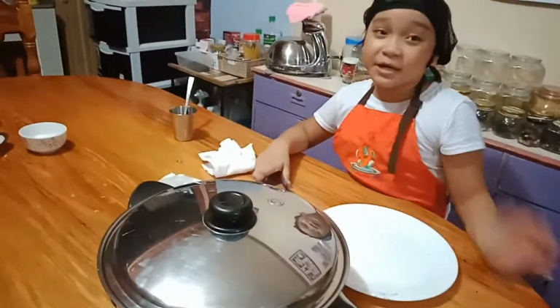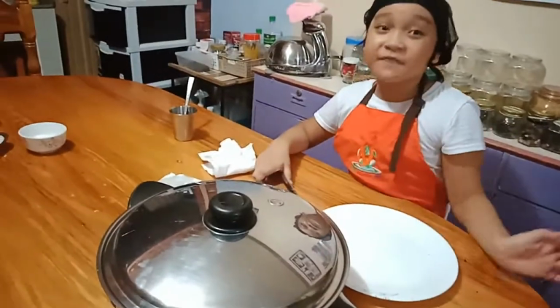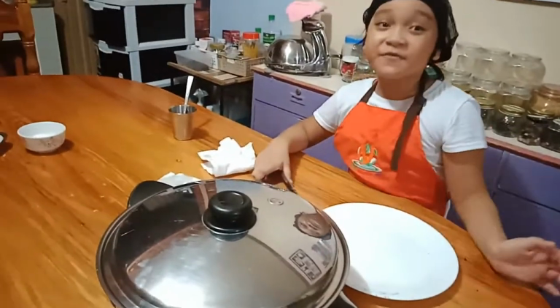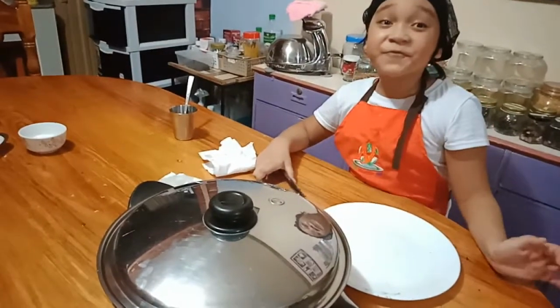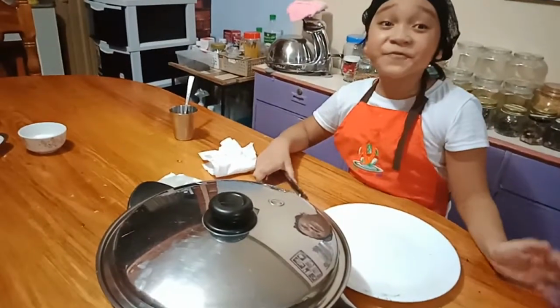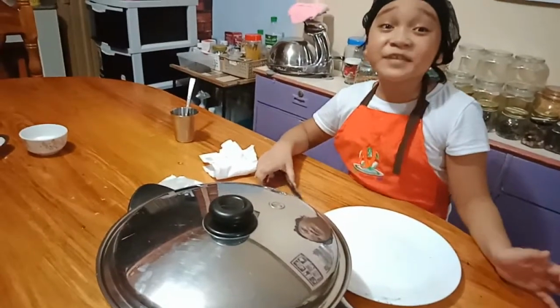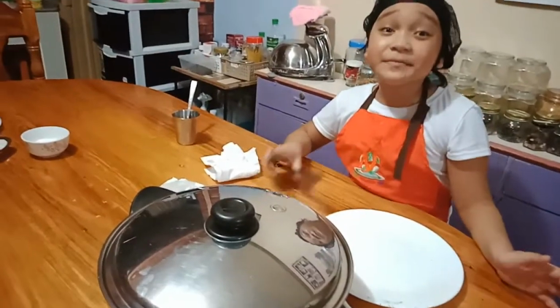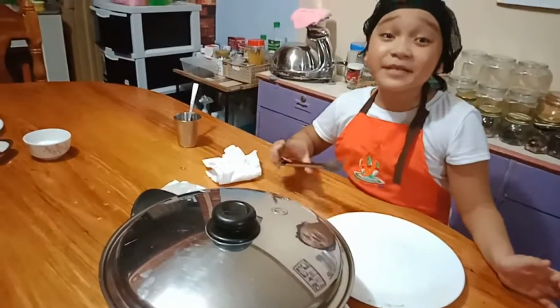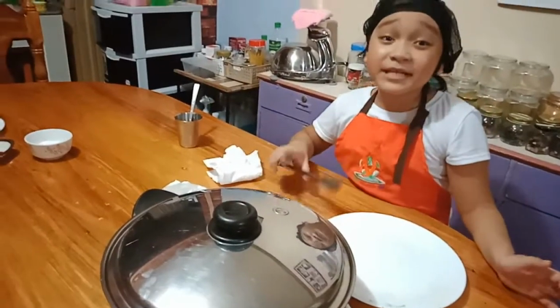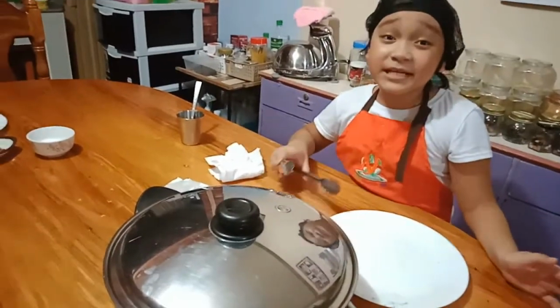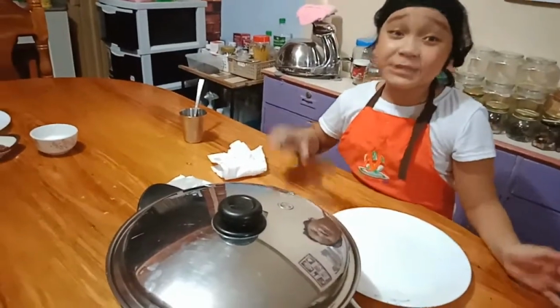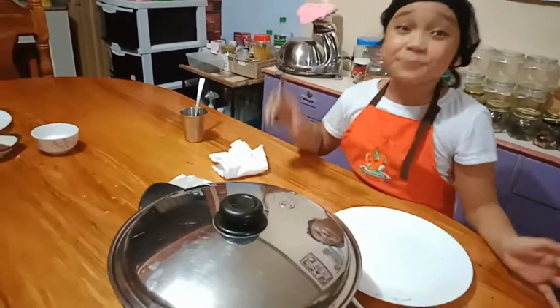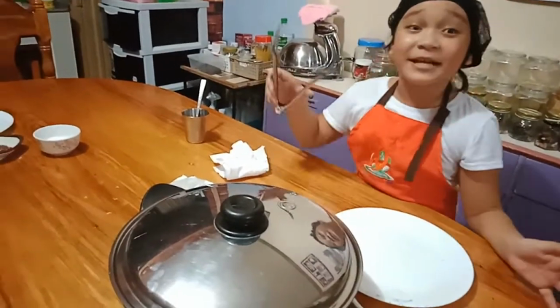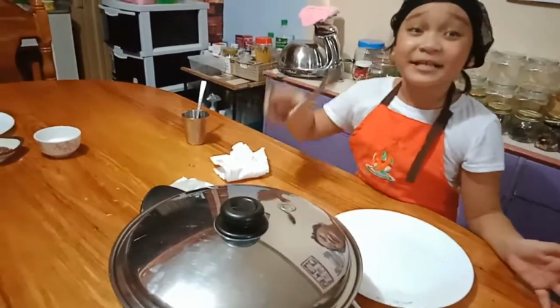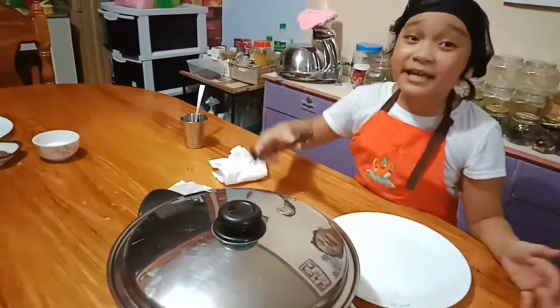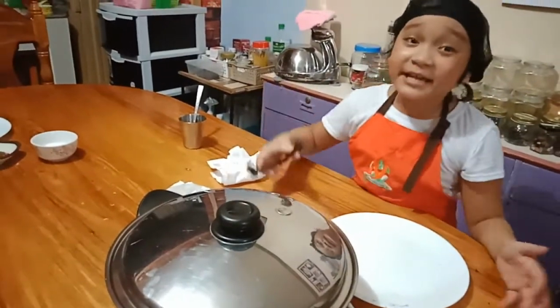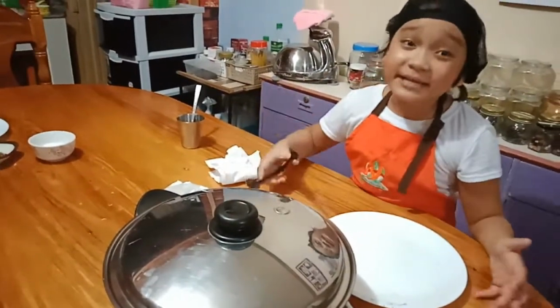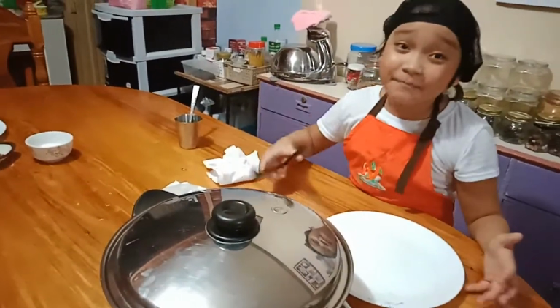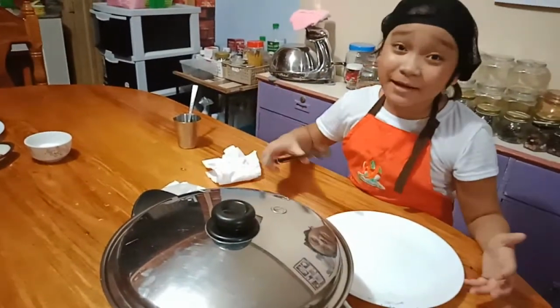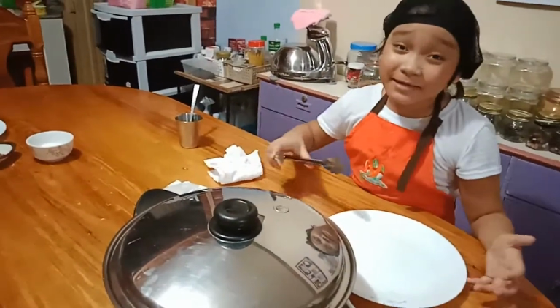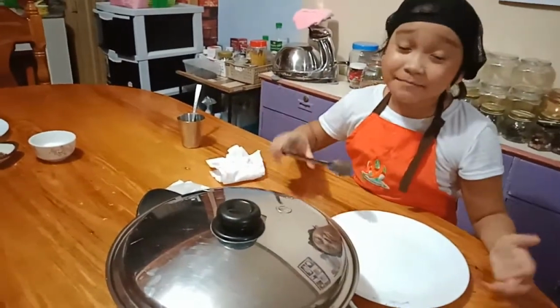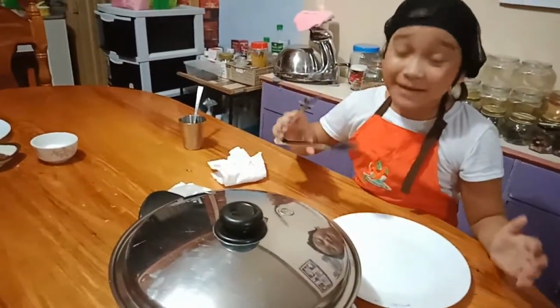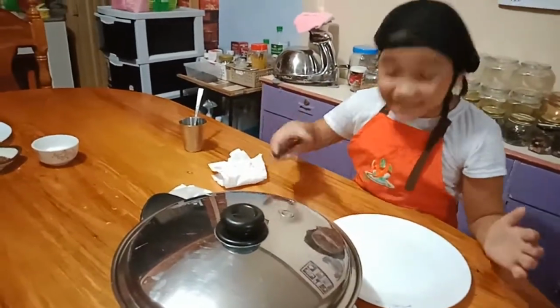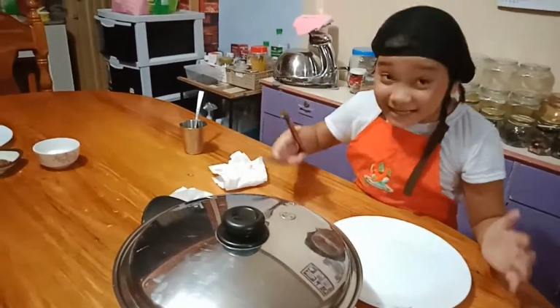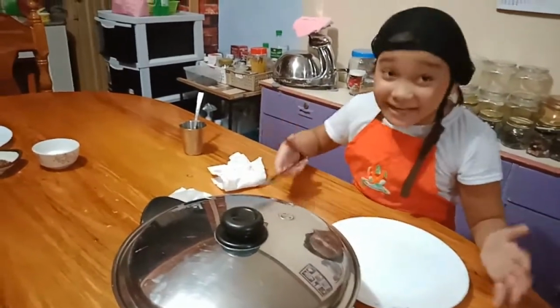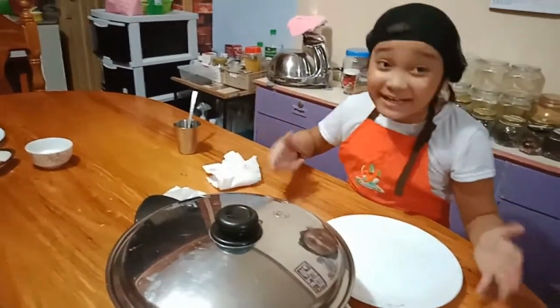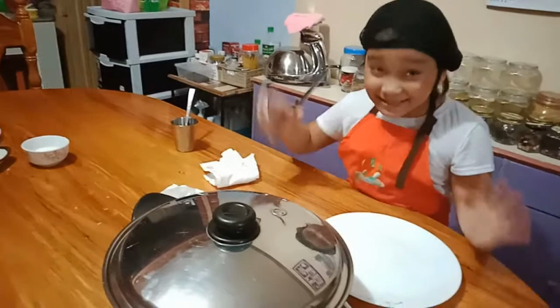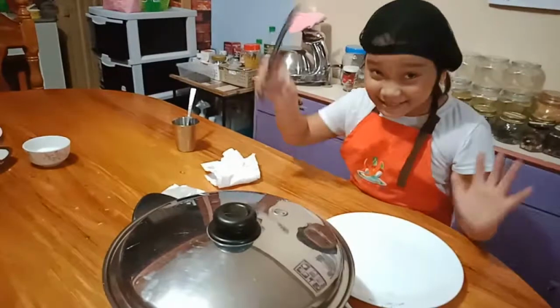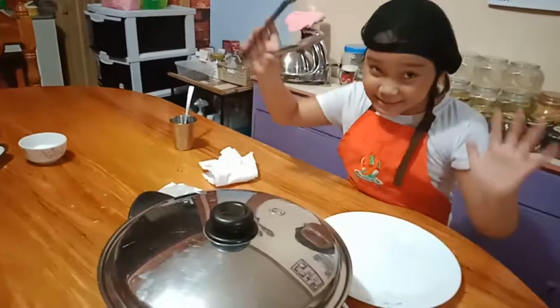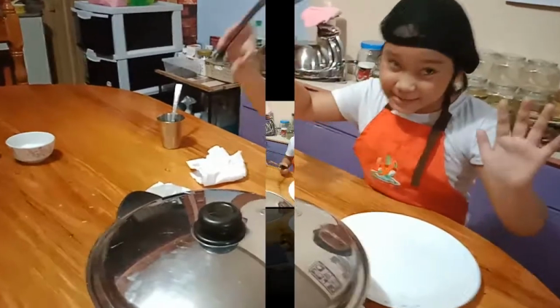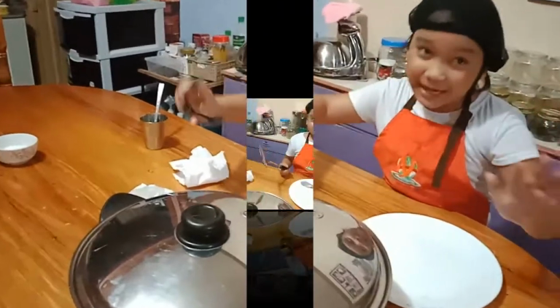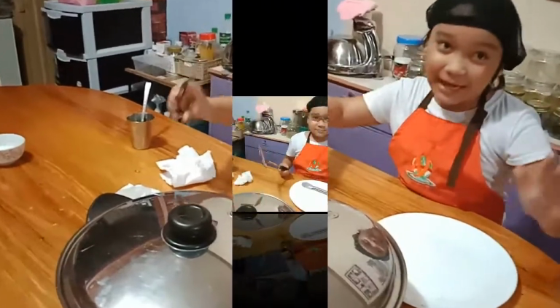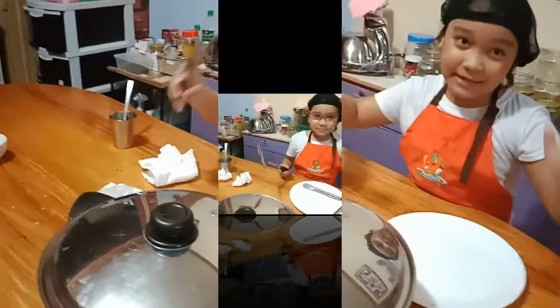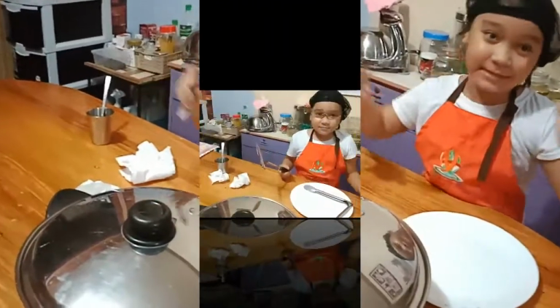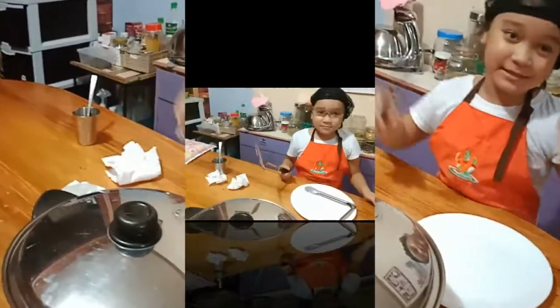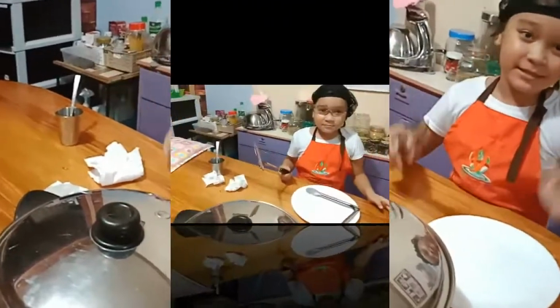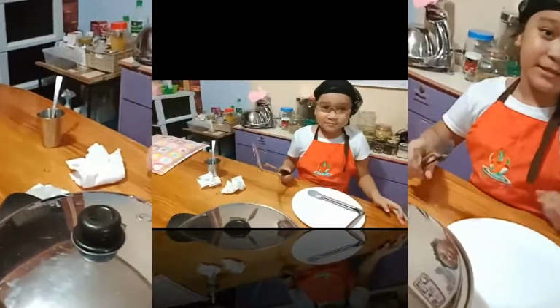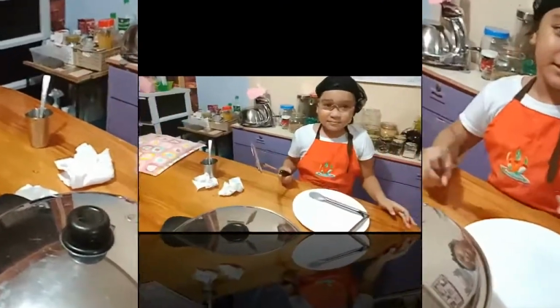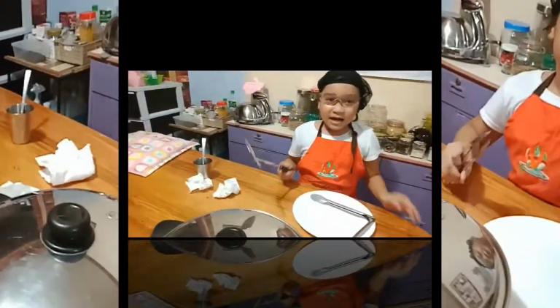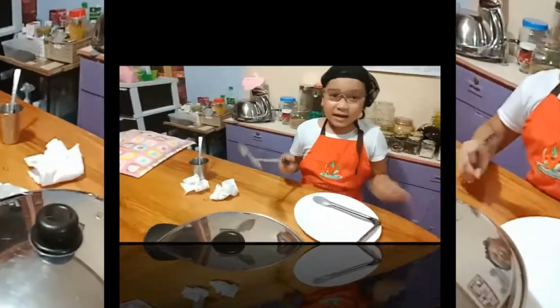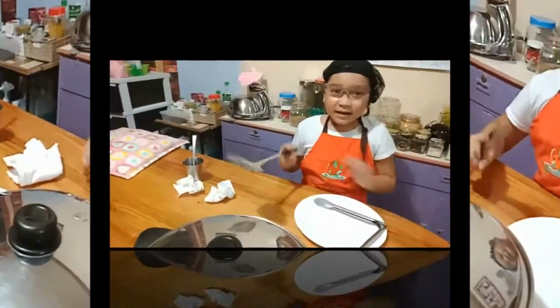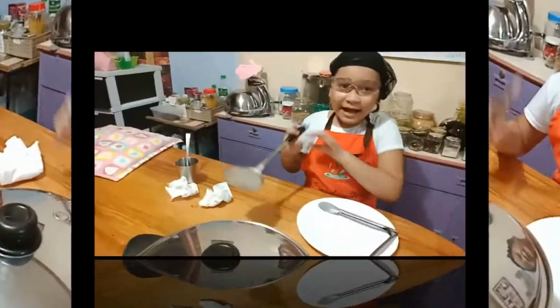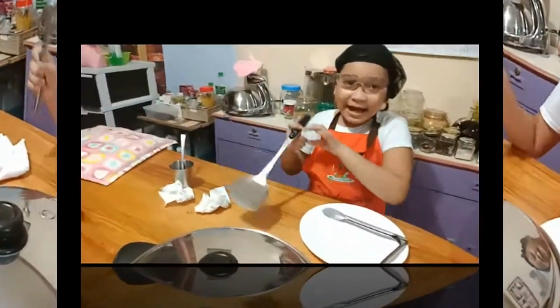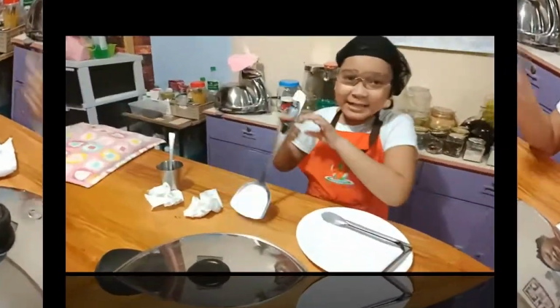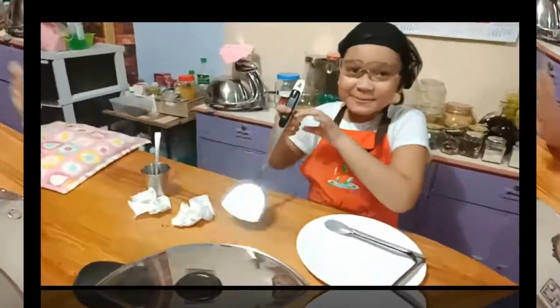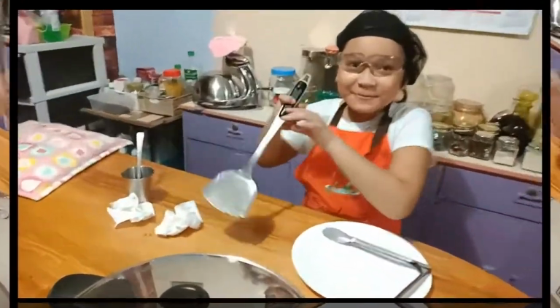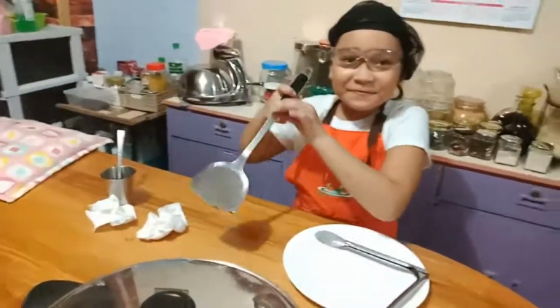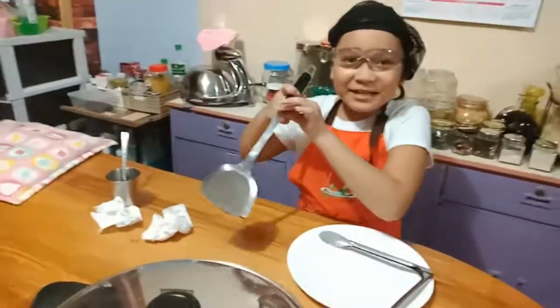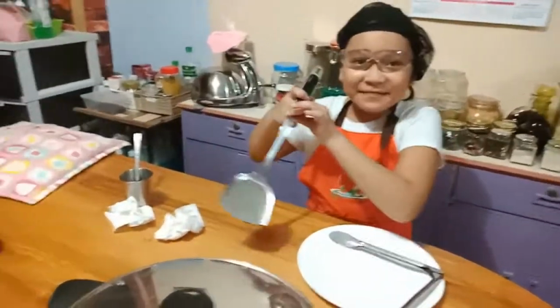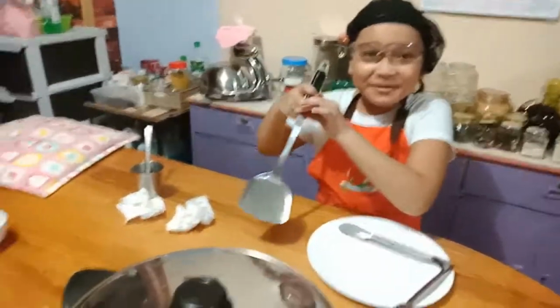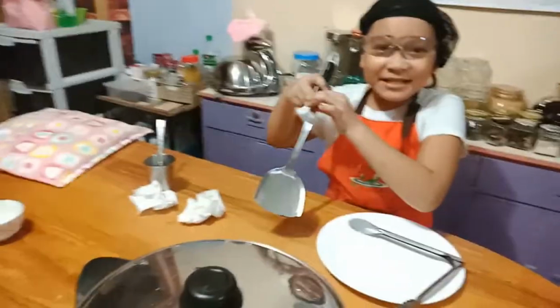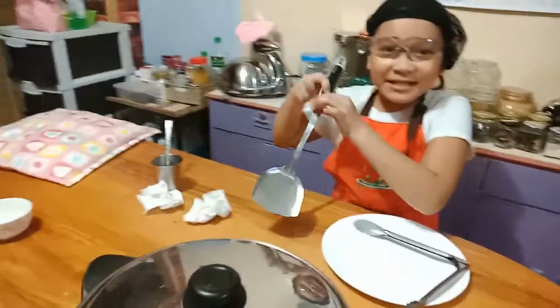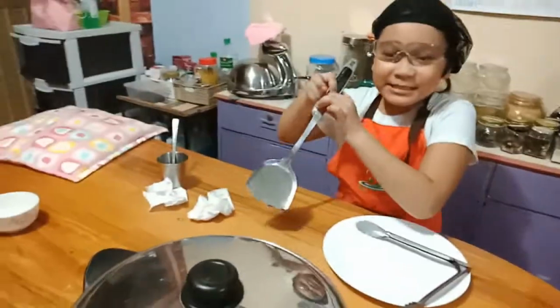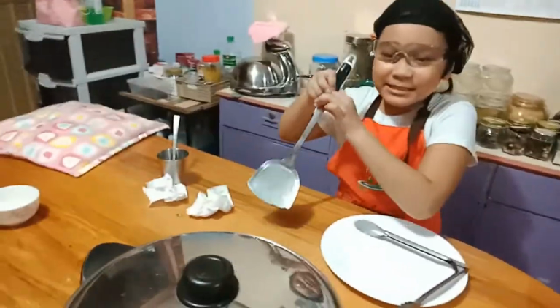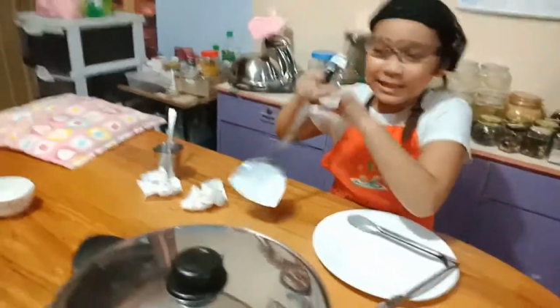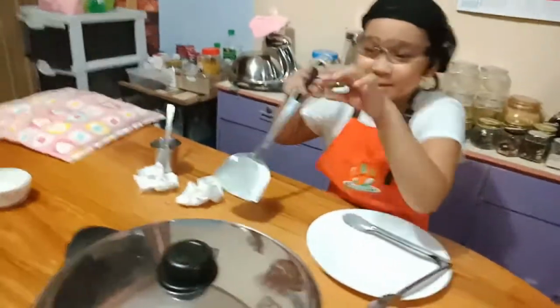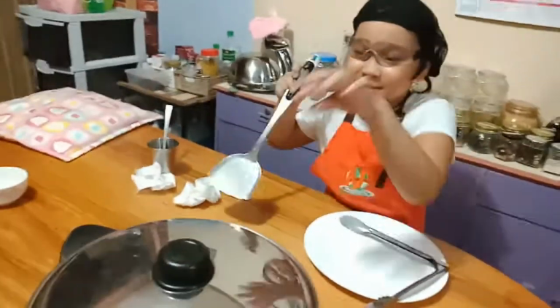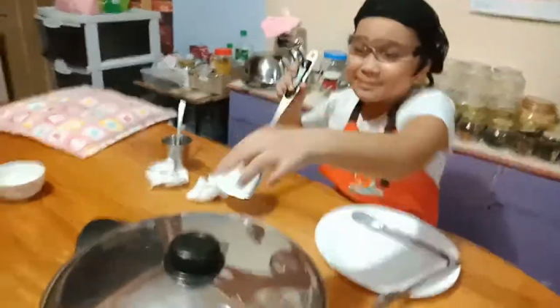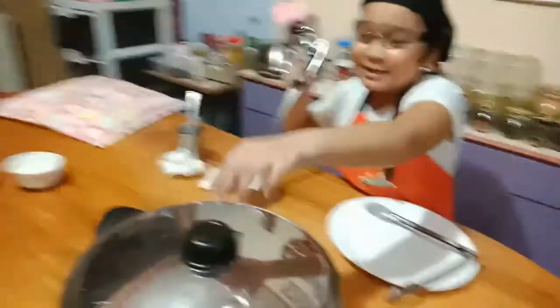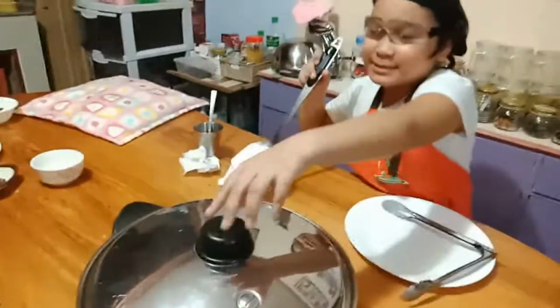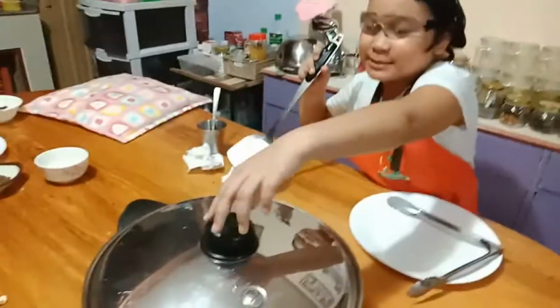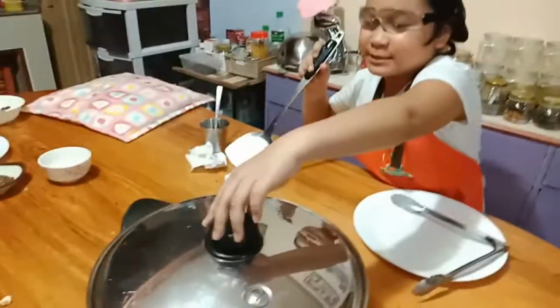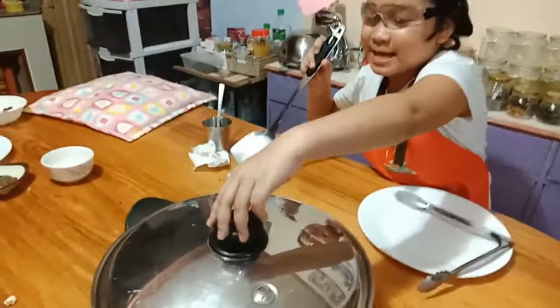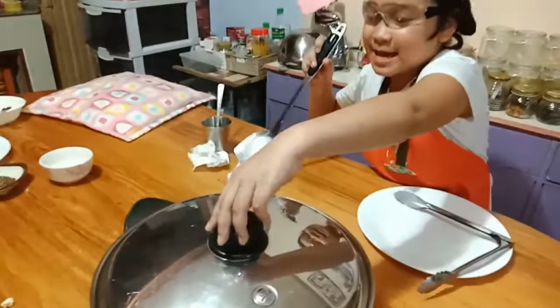So every 15 minutes, we flip them. Flip them over. Guys, it's been 15 minutes now — so let's check. So look at that. Let's flip.